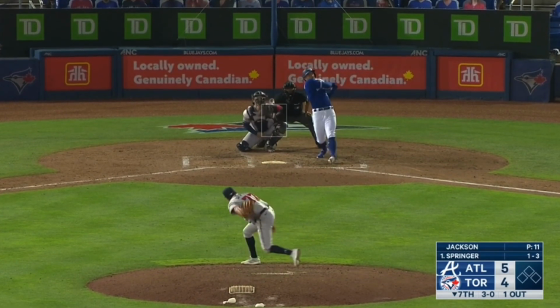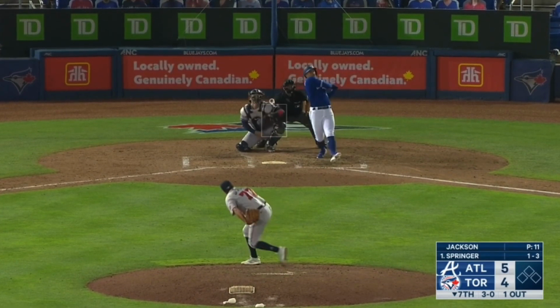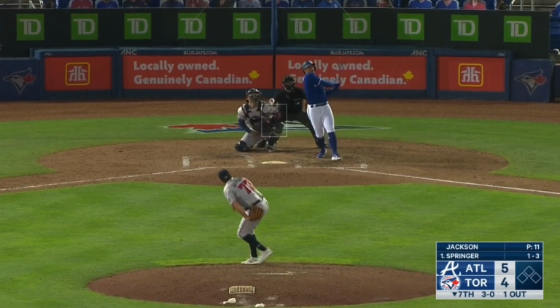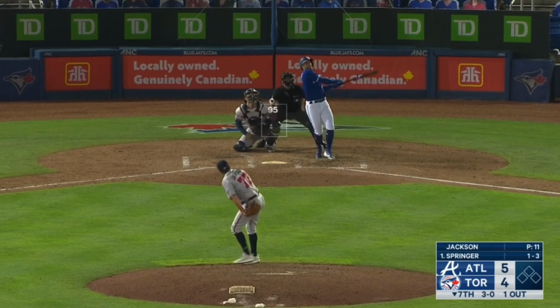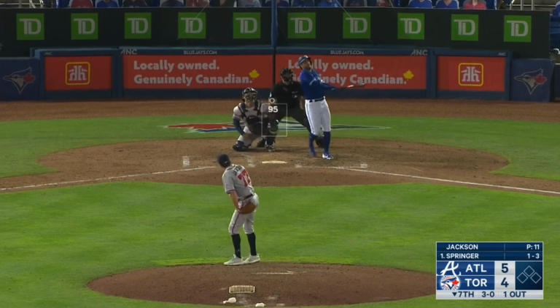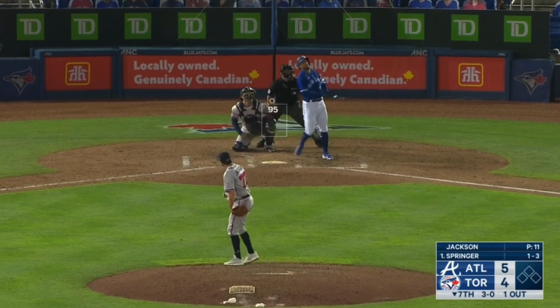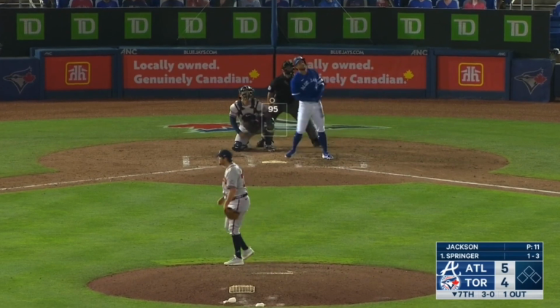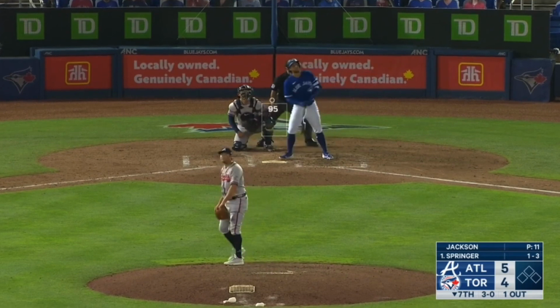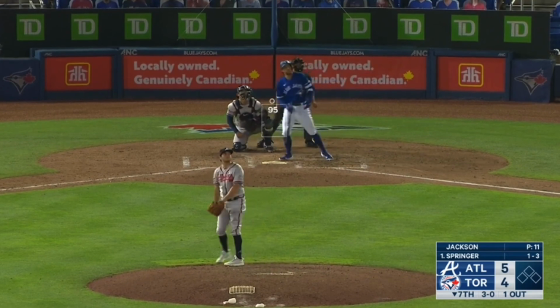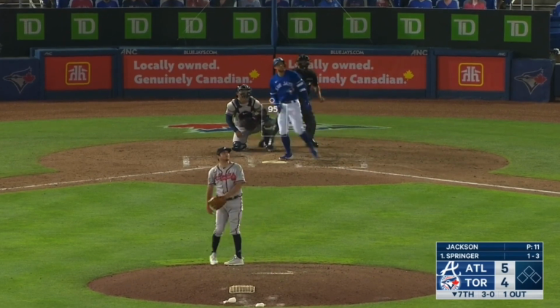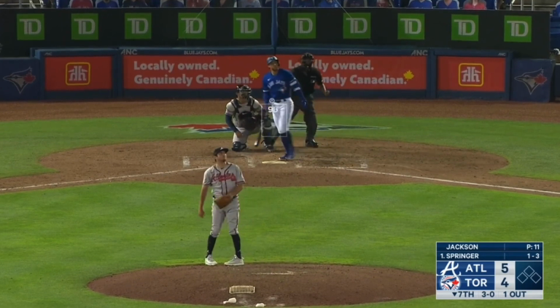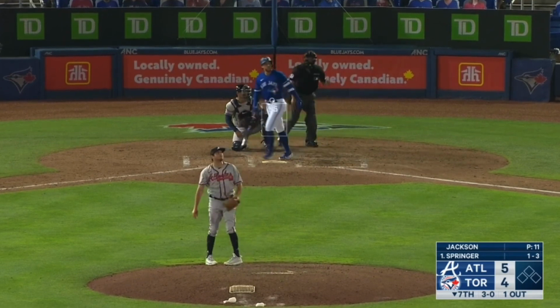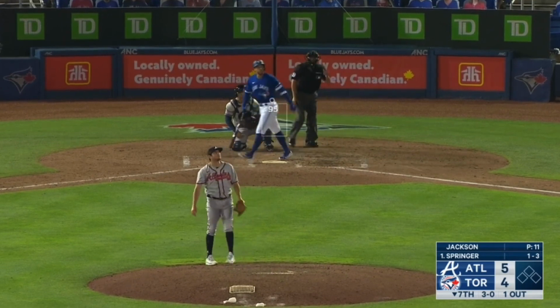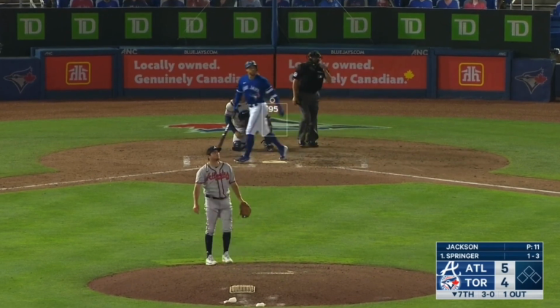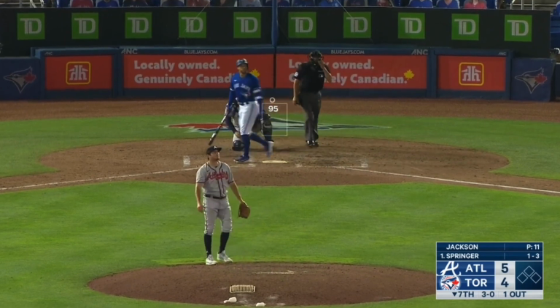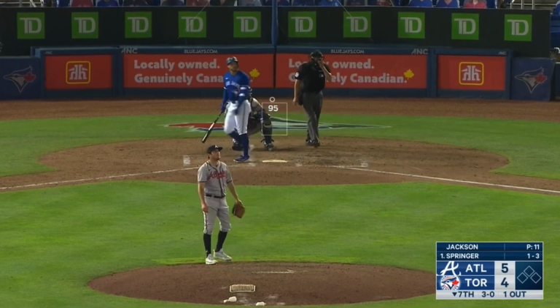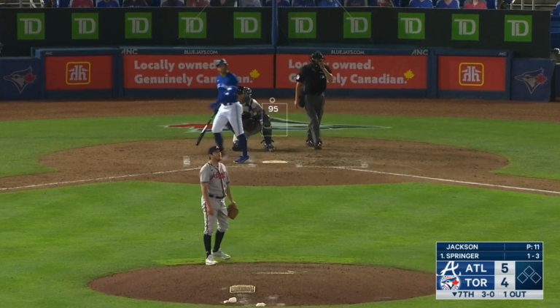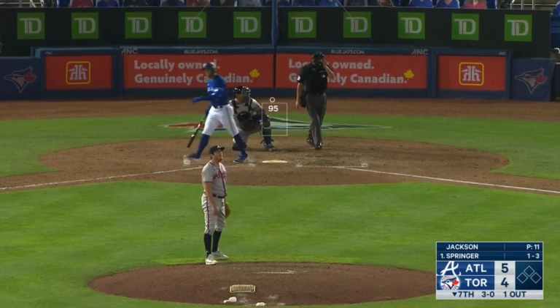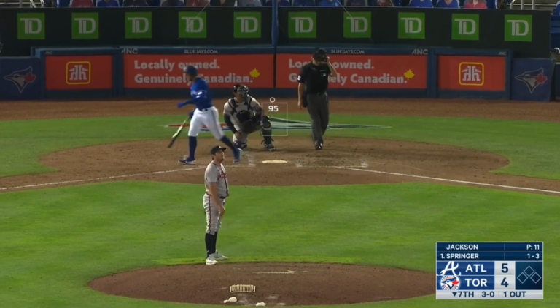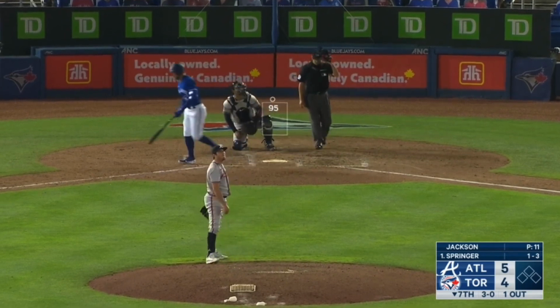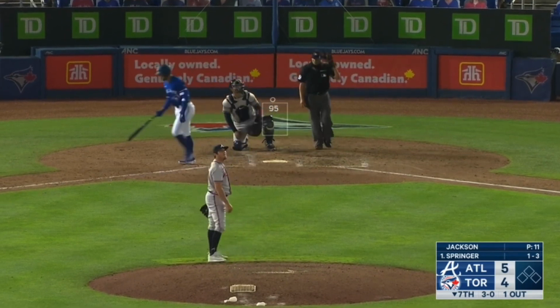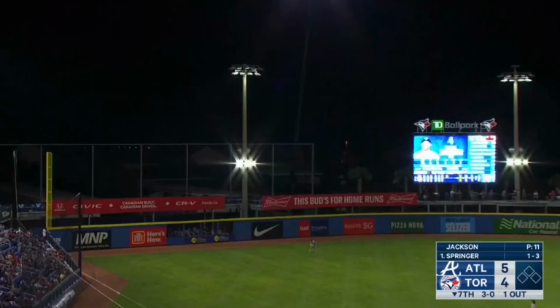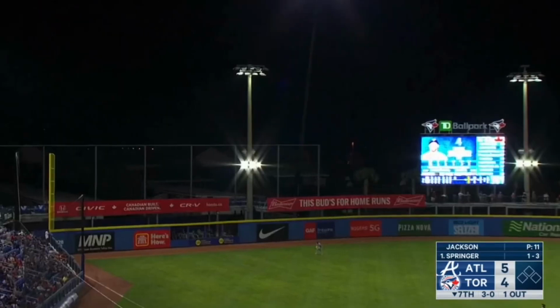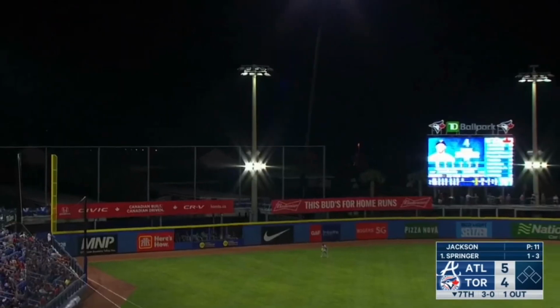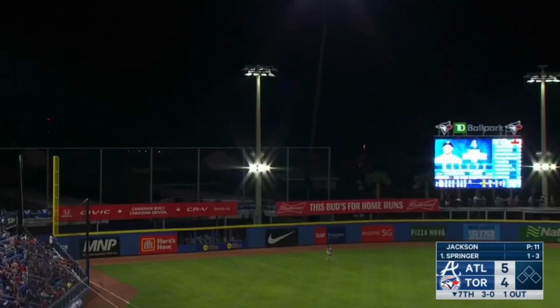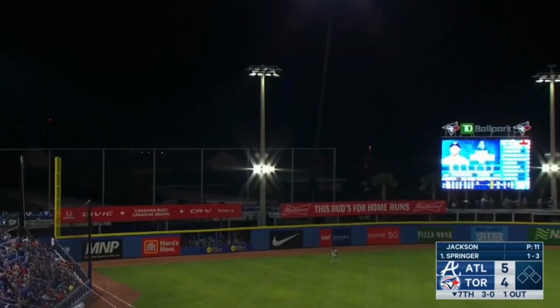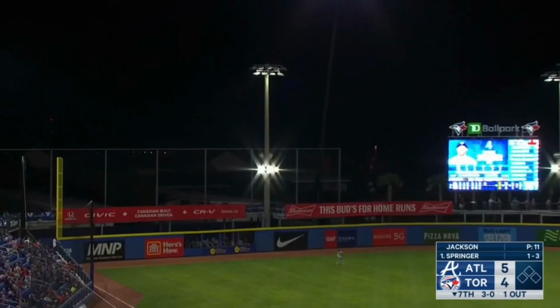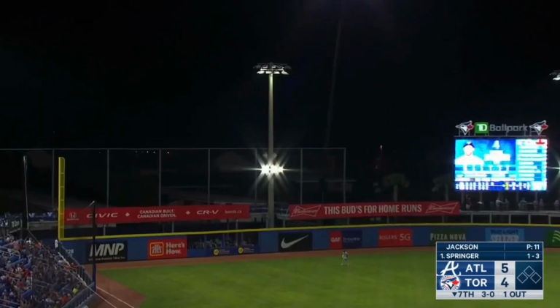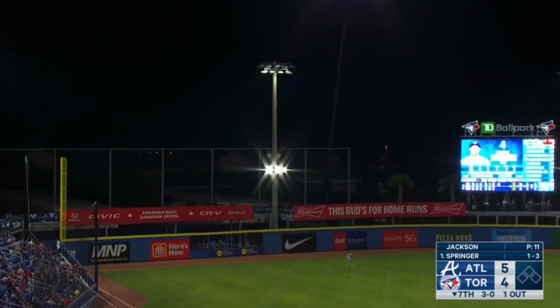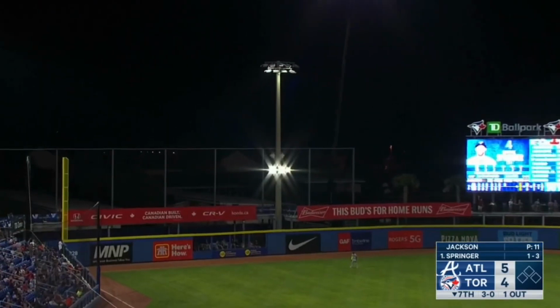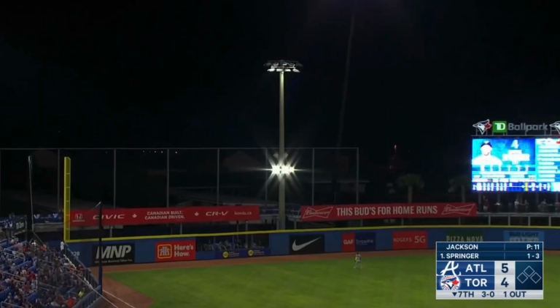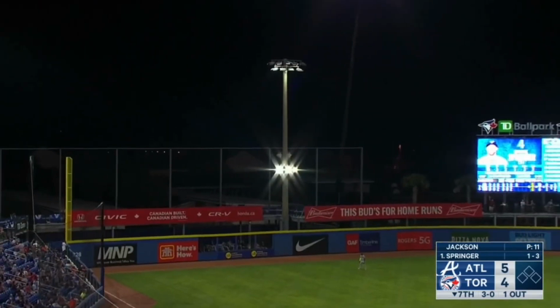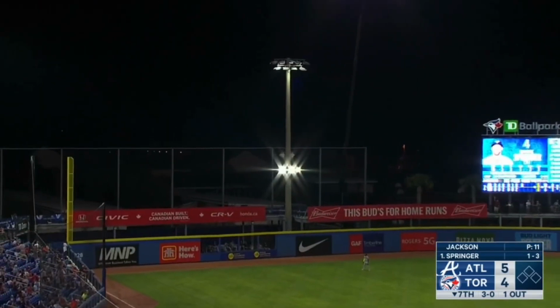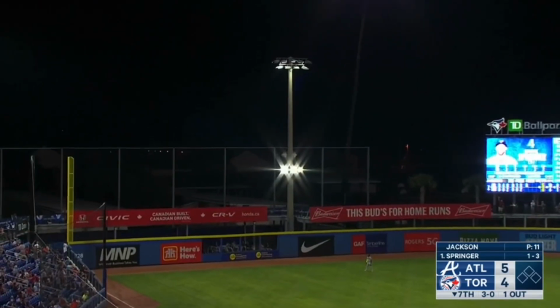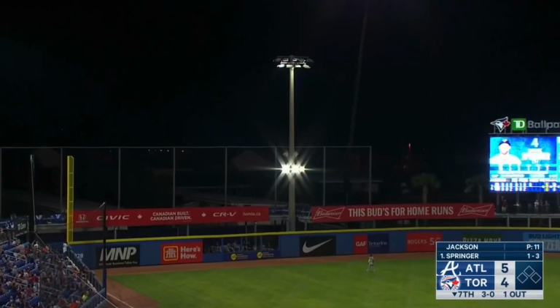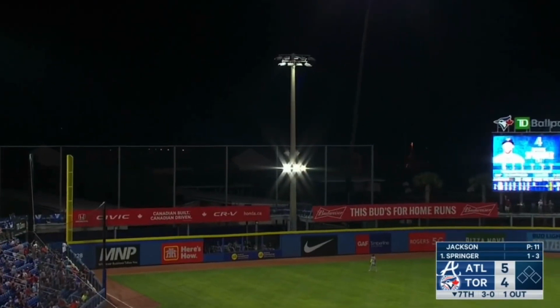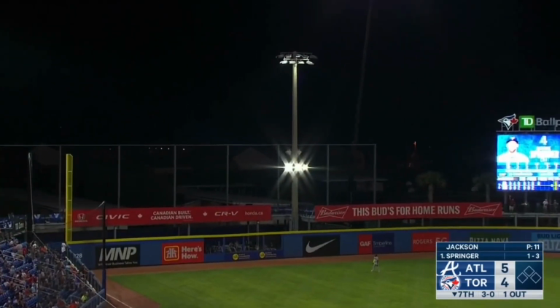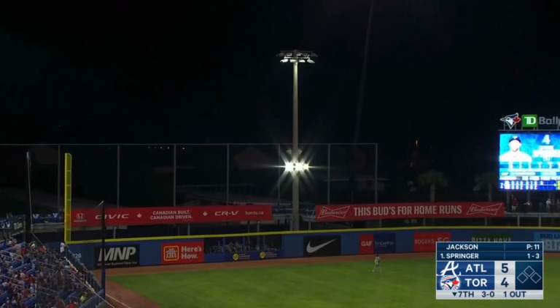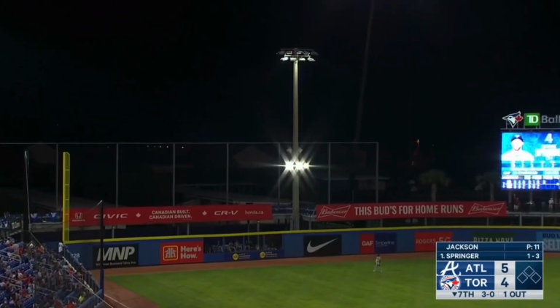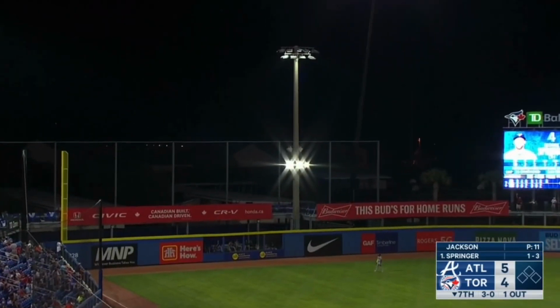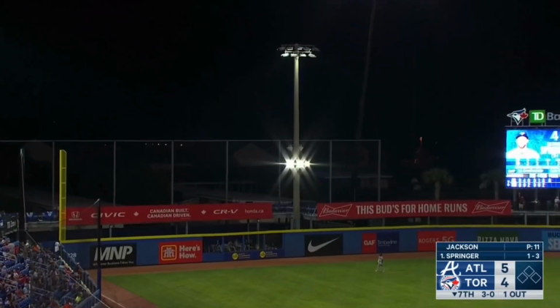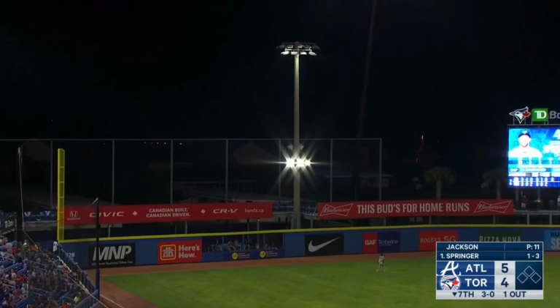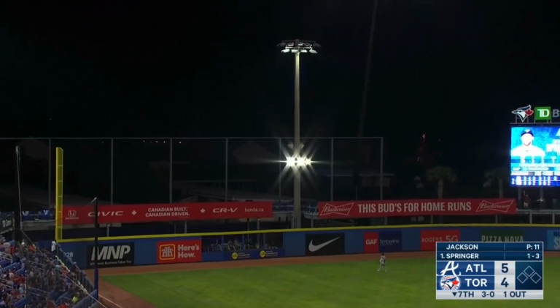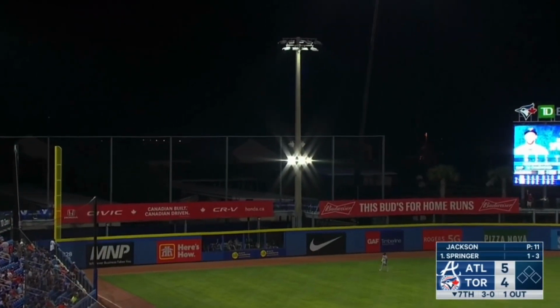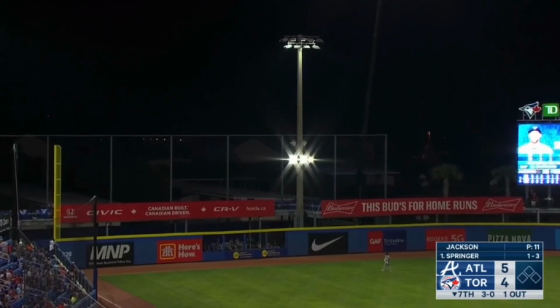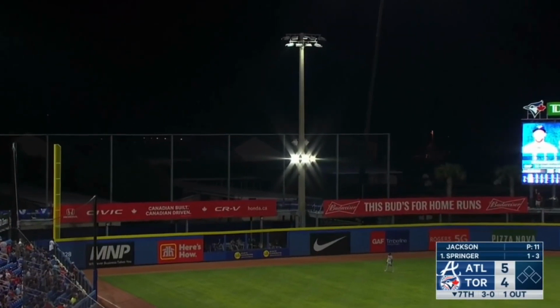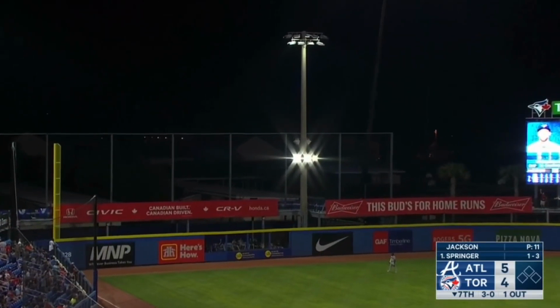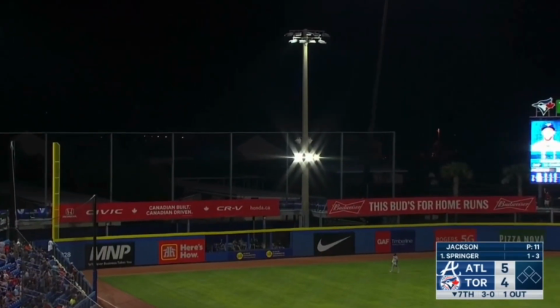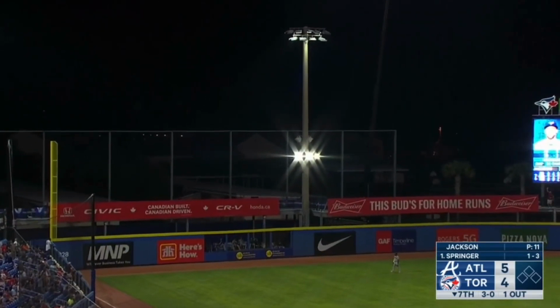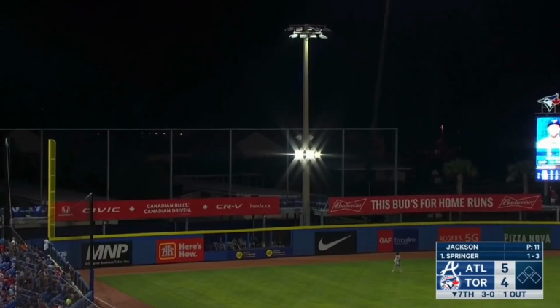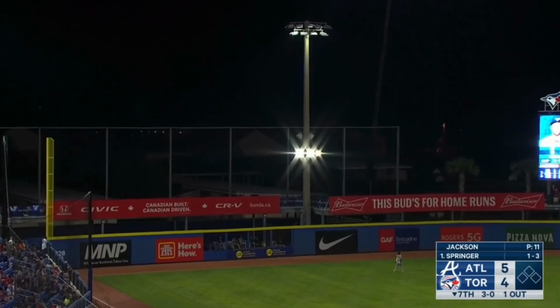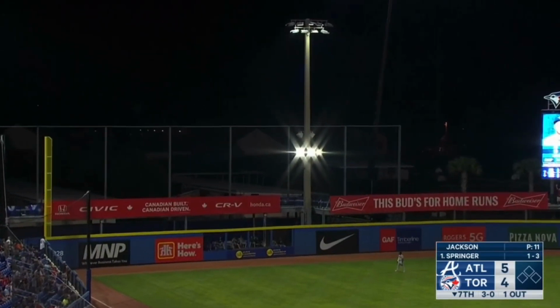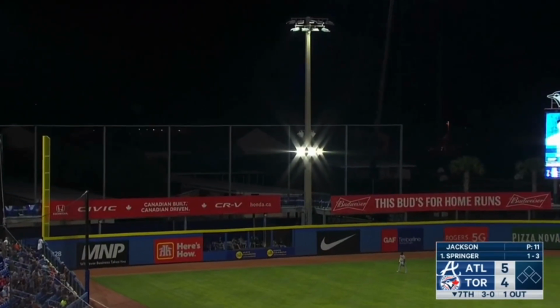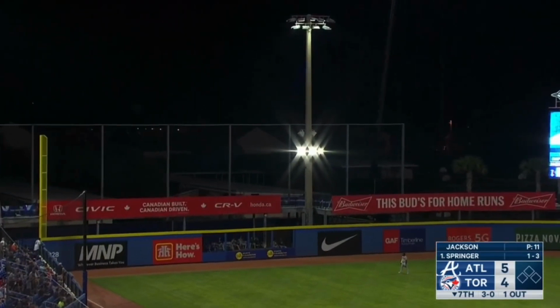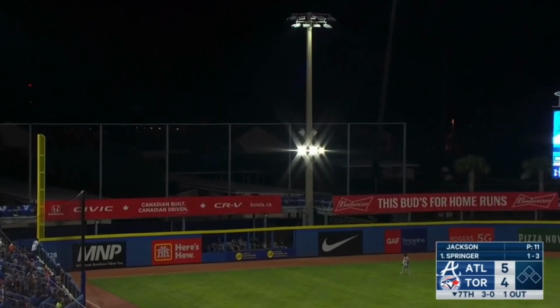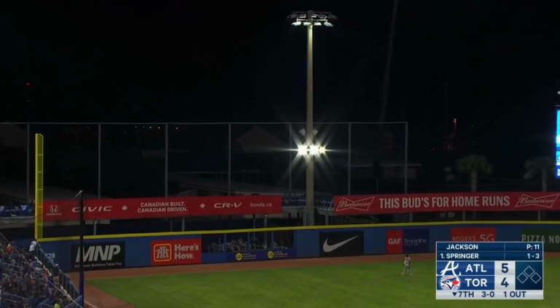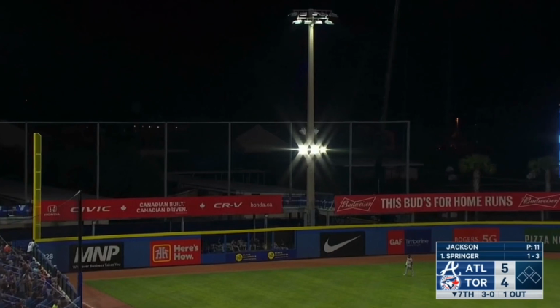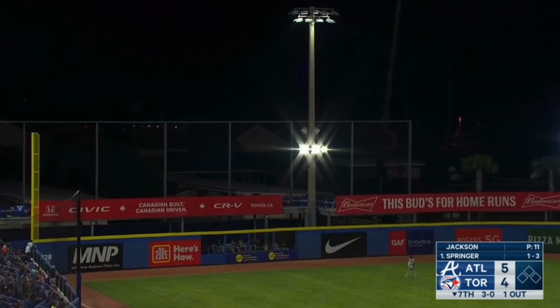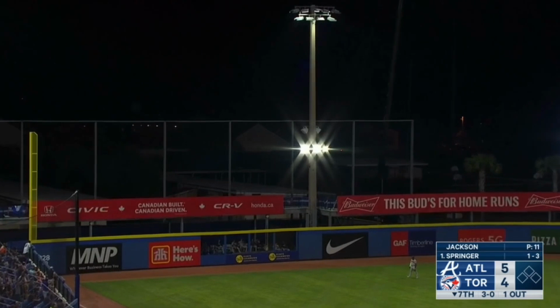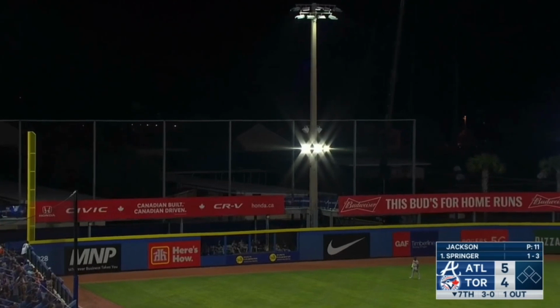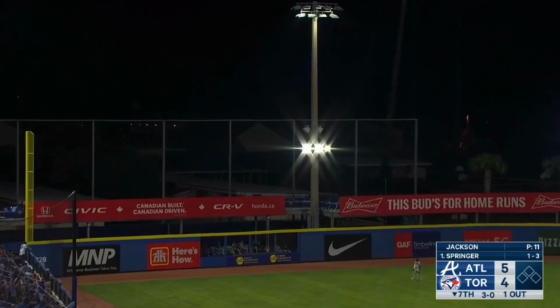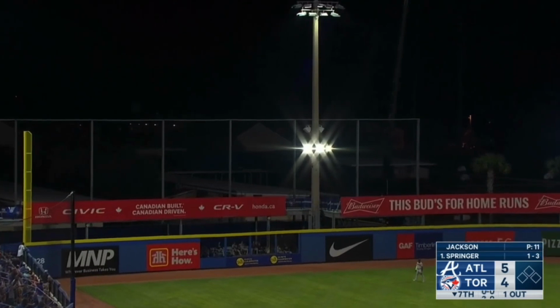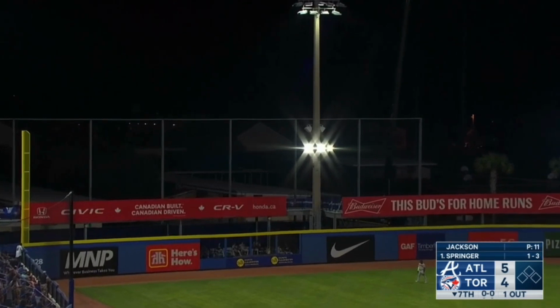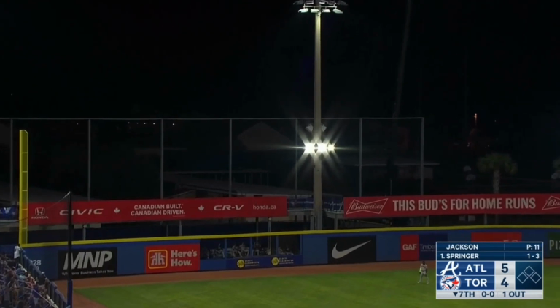Swing and a drive, he's done it again. Springer on a 3-0 pitch, hits through nine miles.